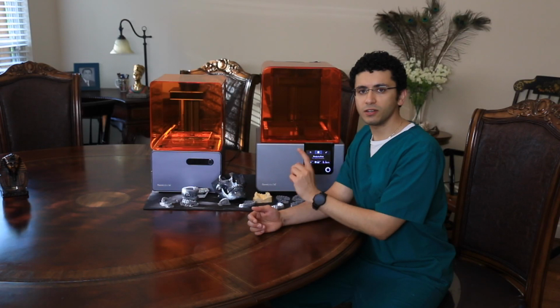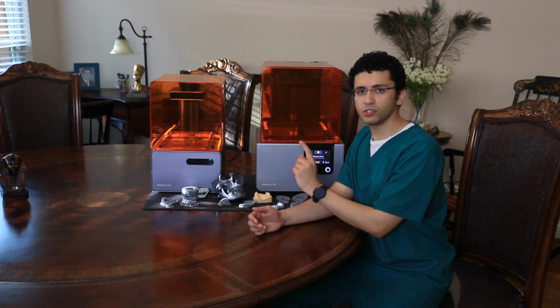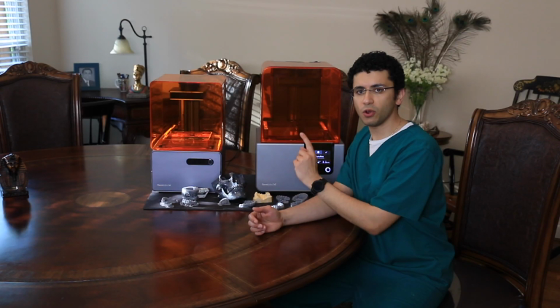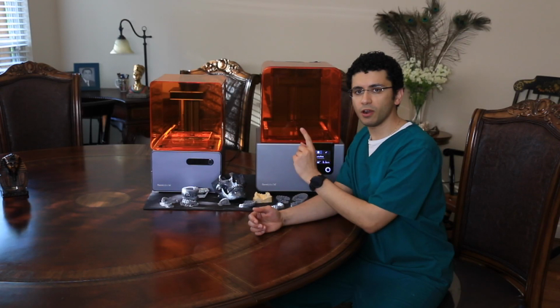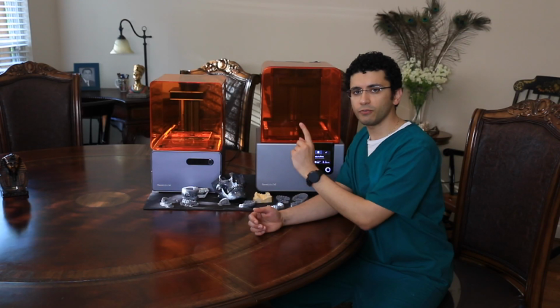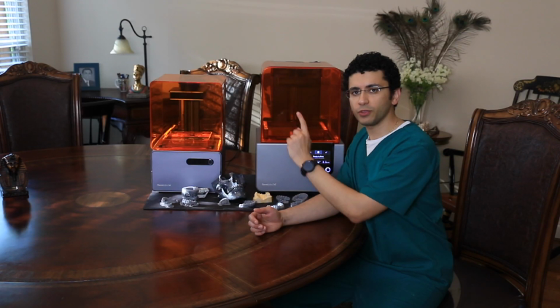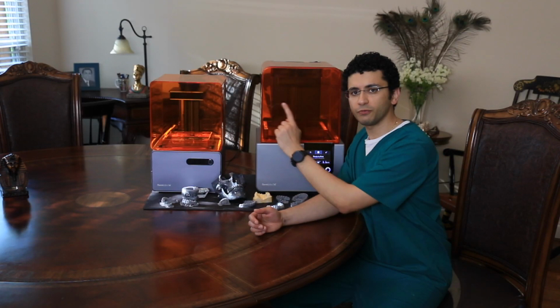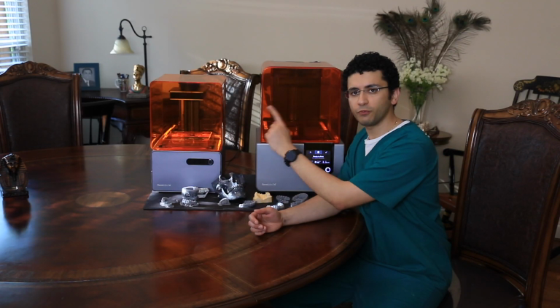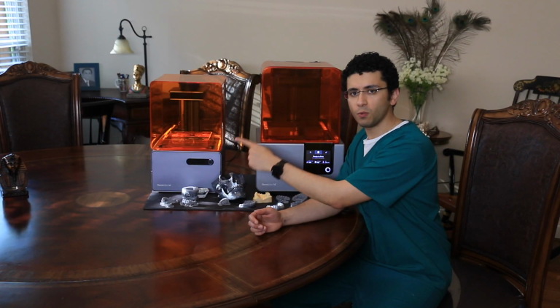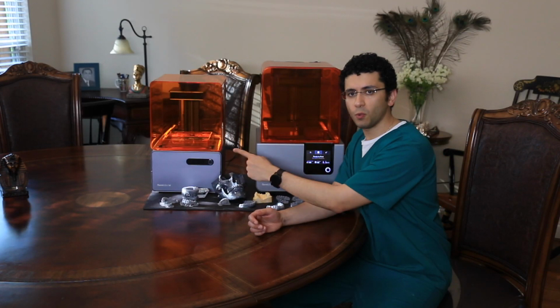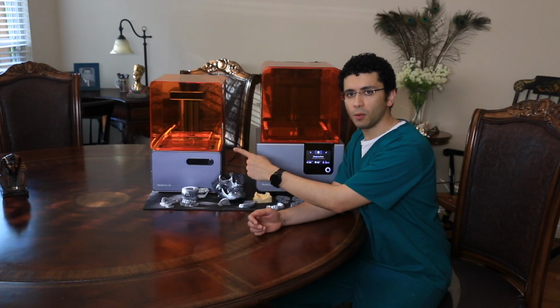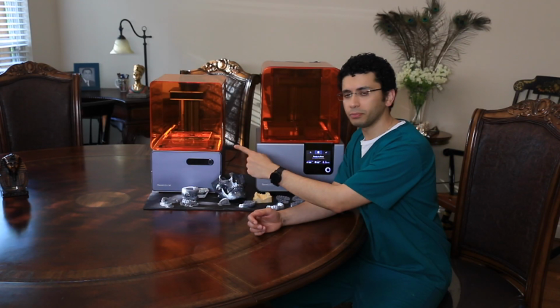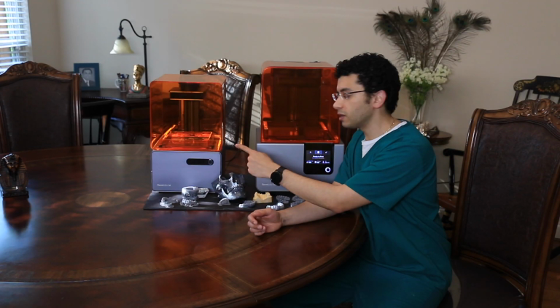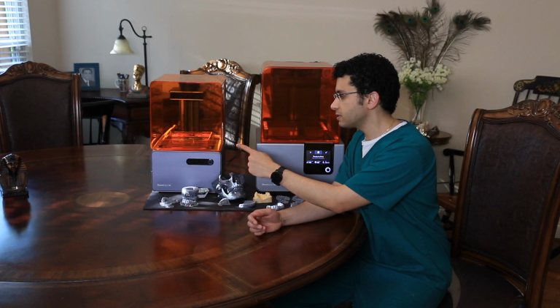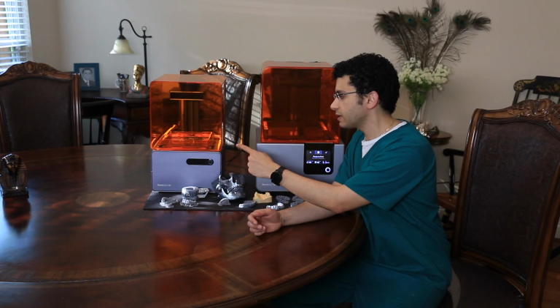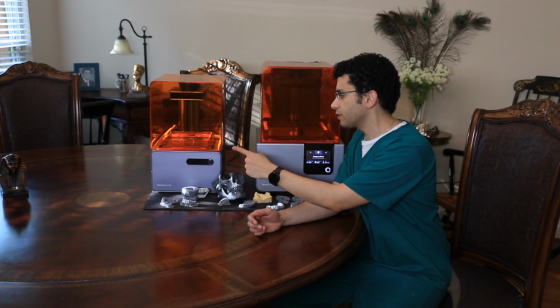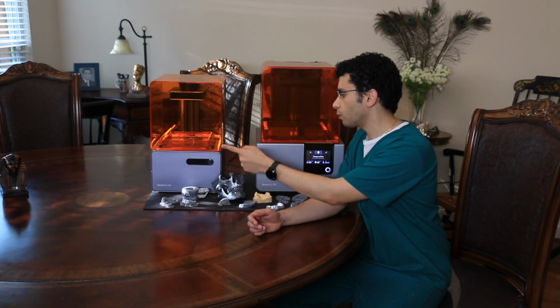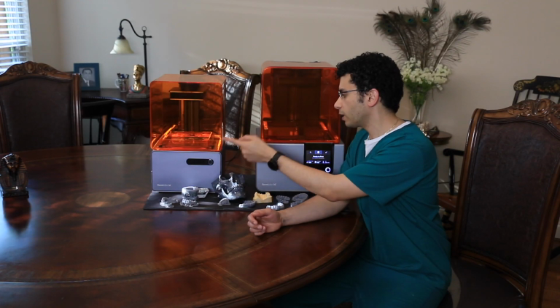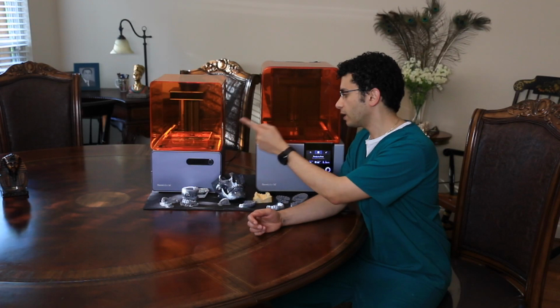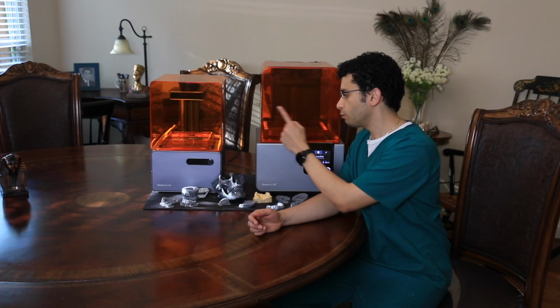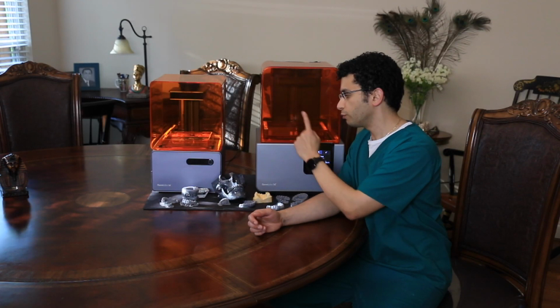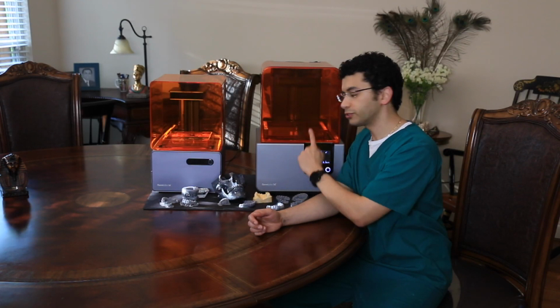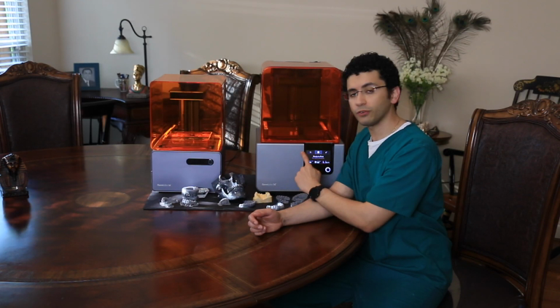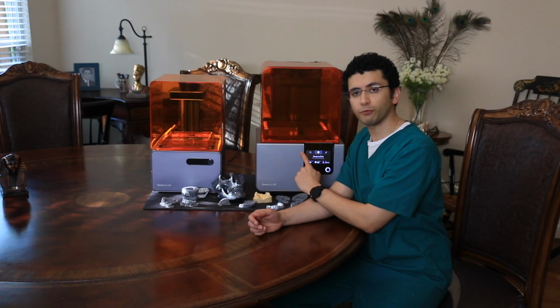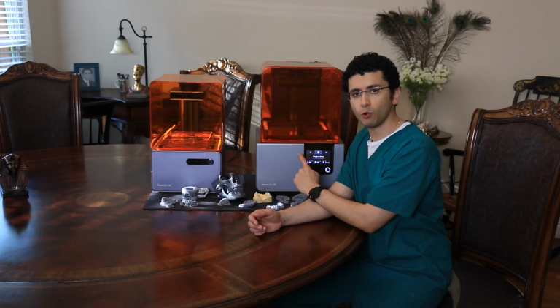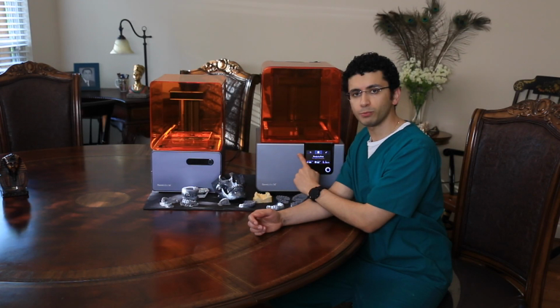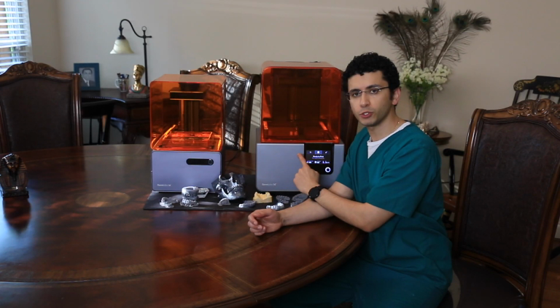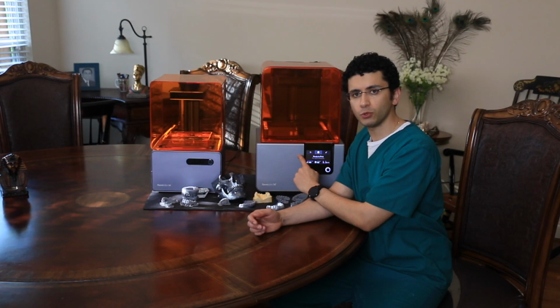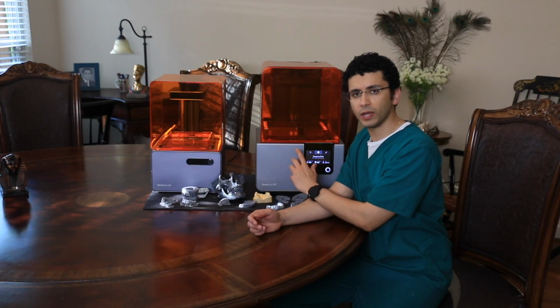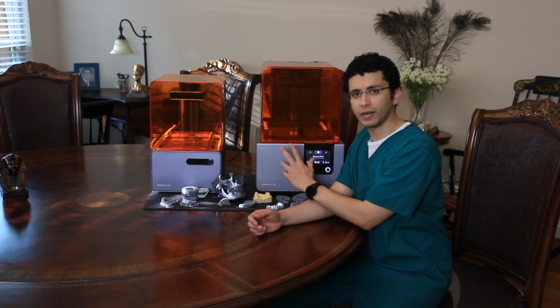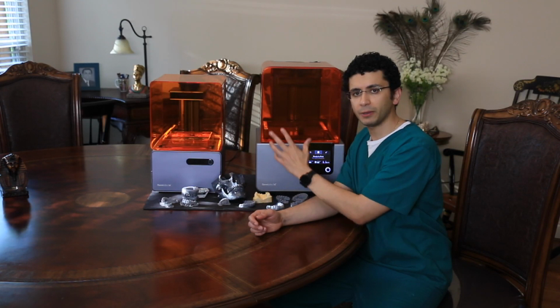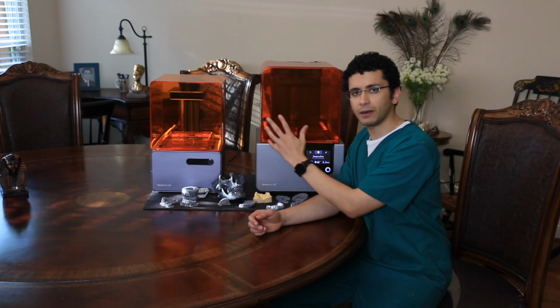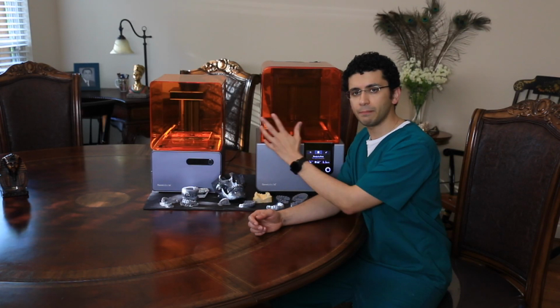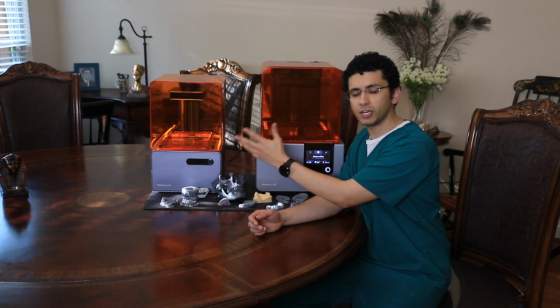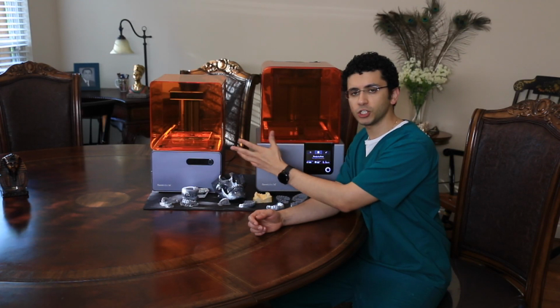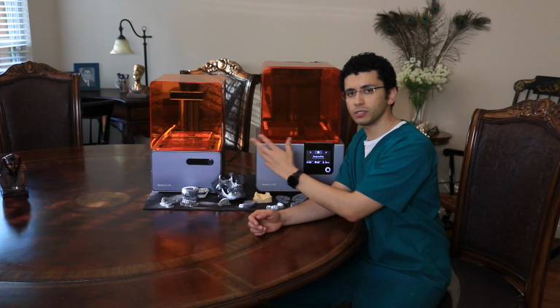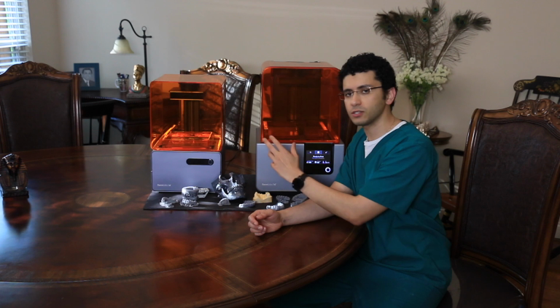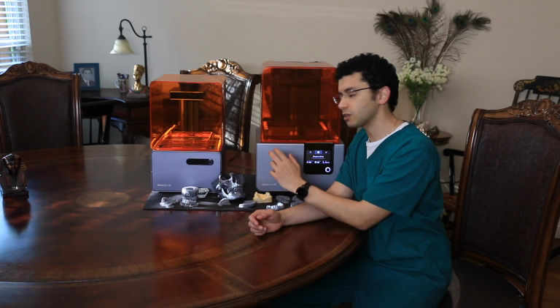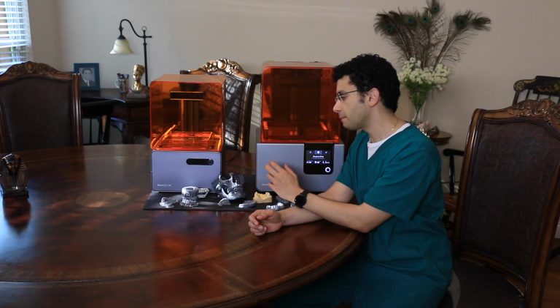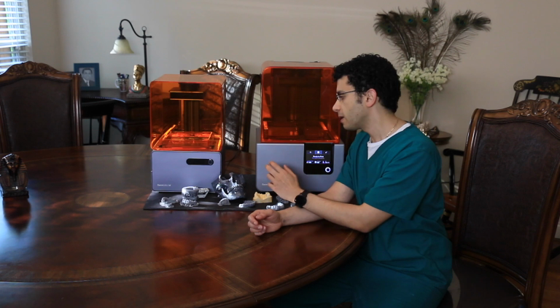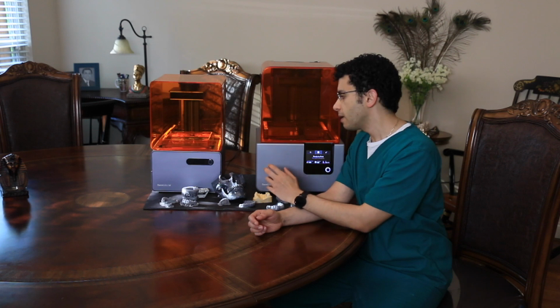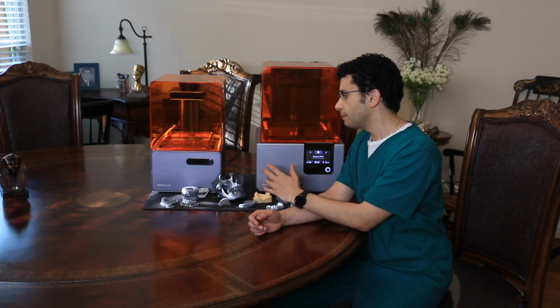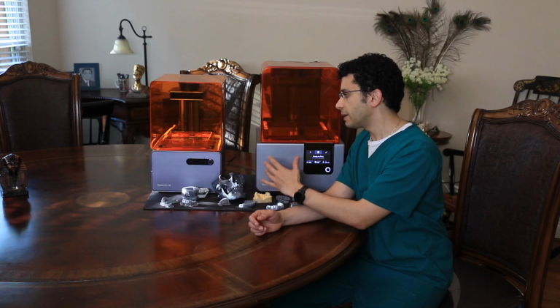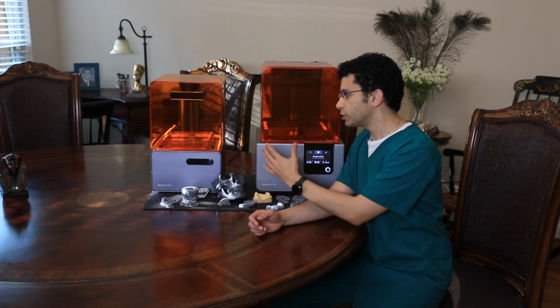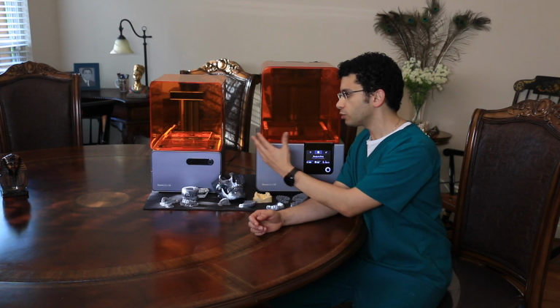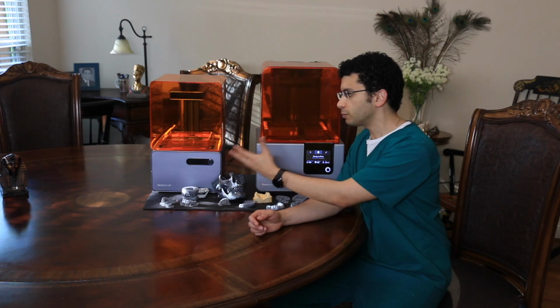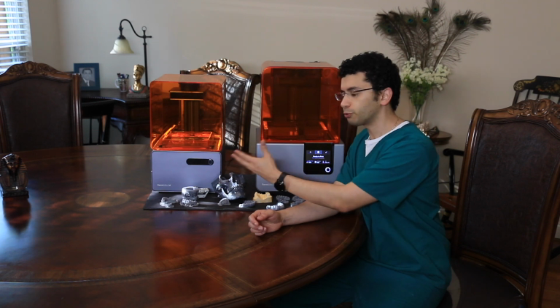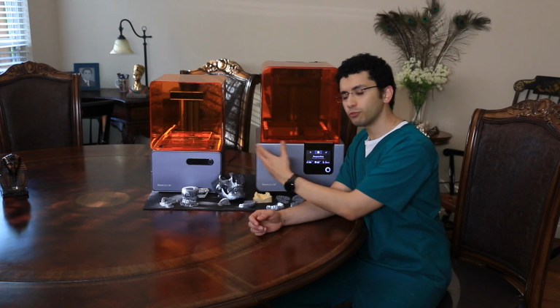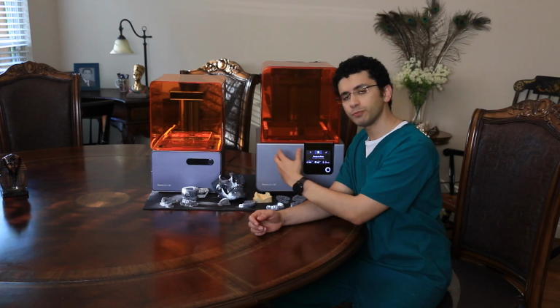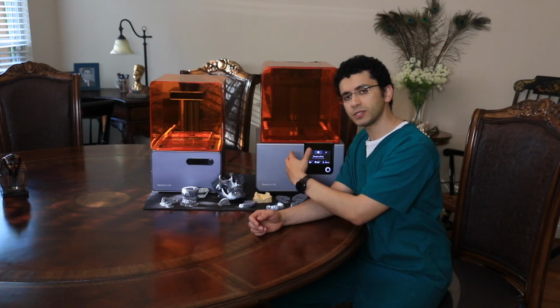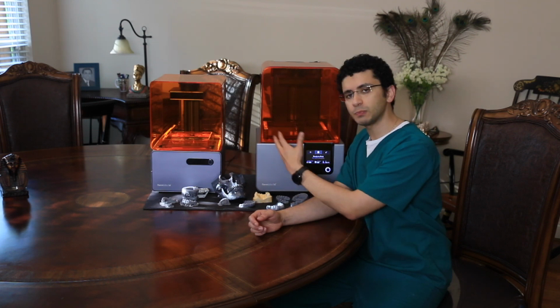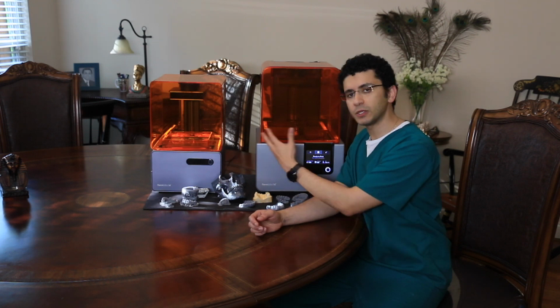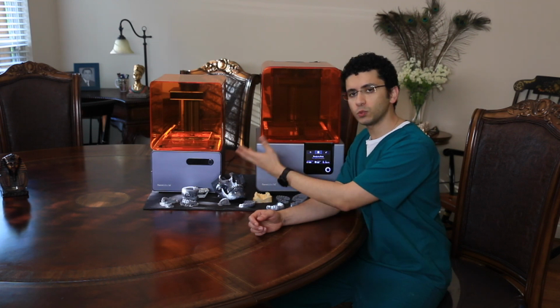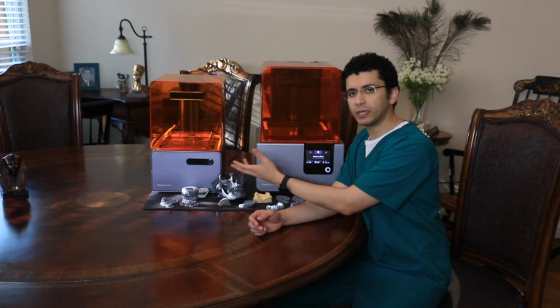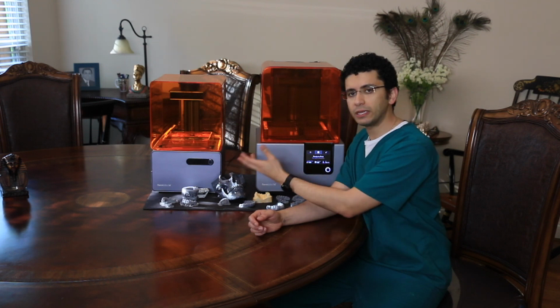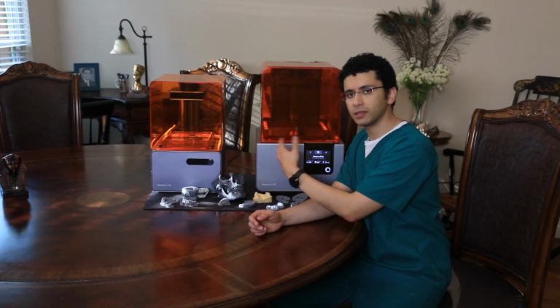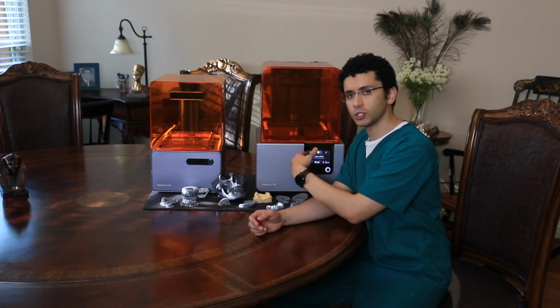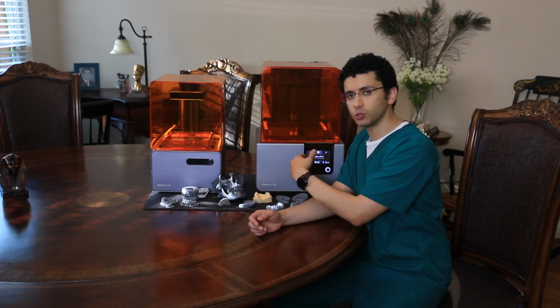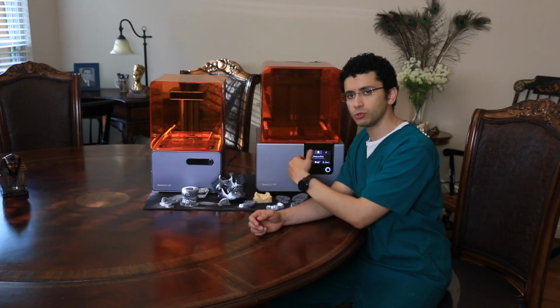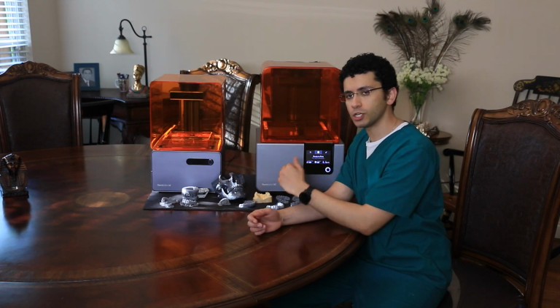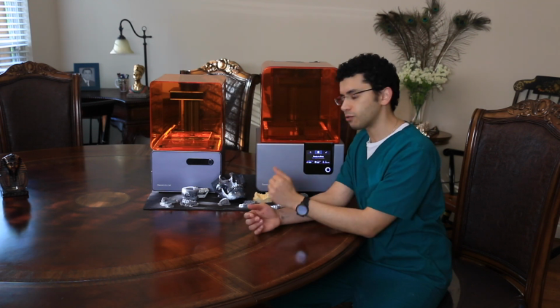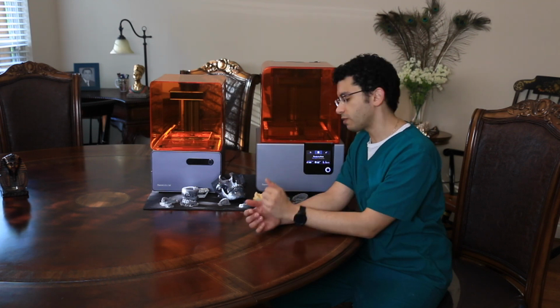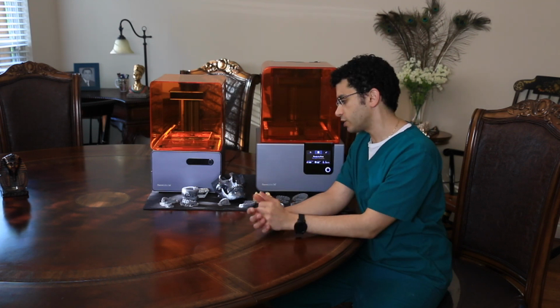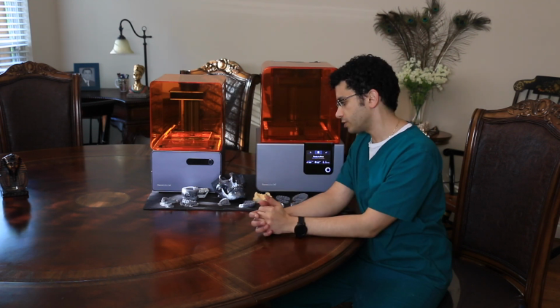We are going to start off with the Form 1 Plus and then we are going to move to the Form 2, and I am going to mention some major improvements between the two generations.